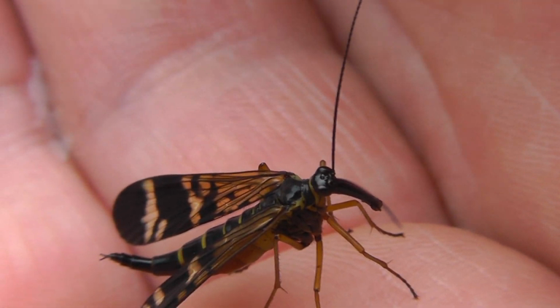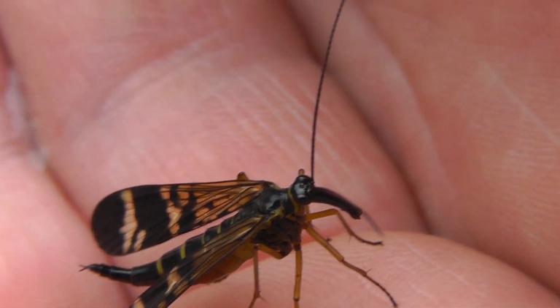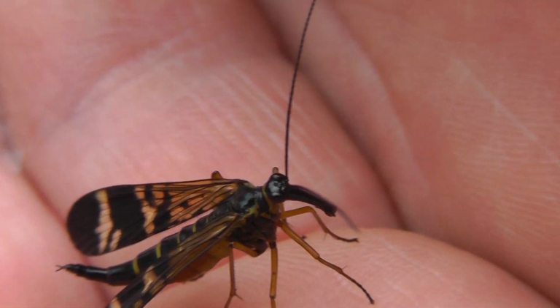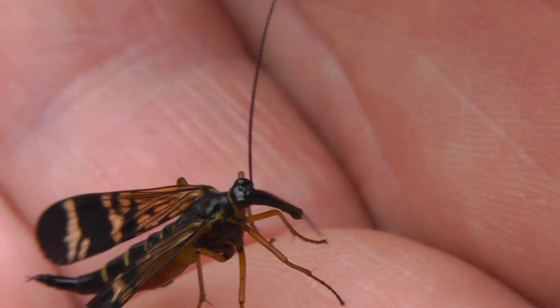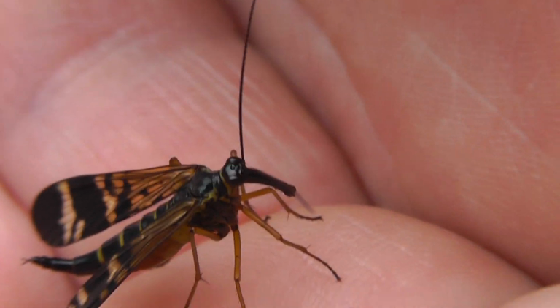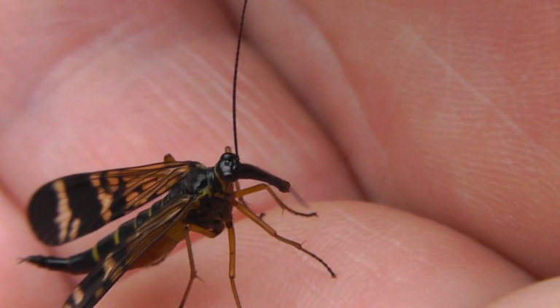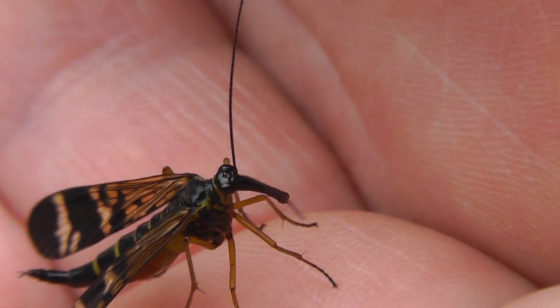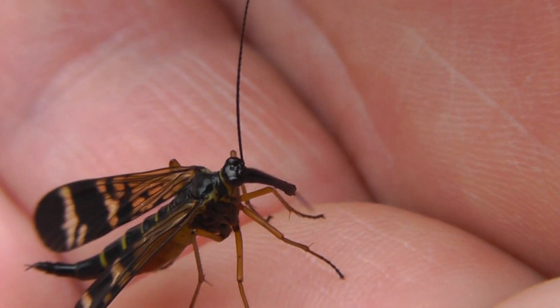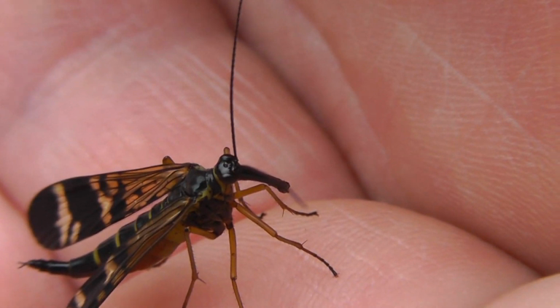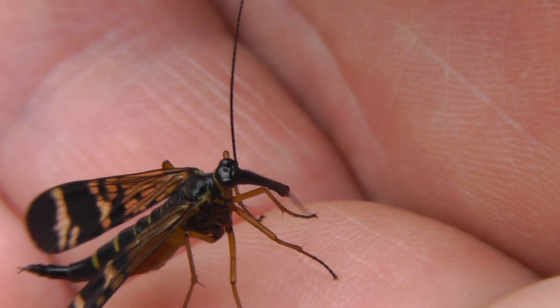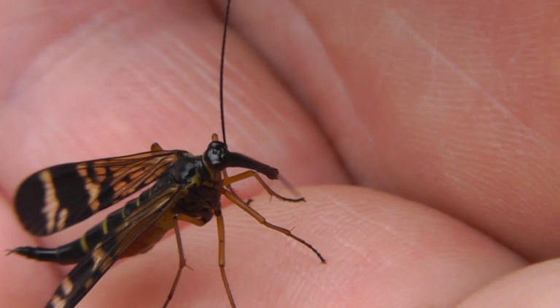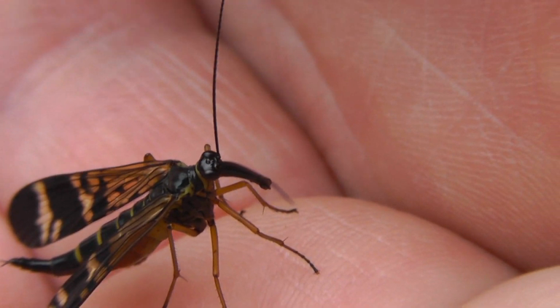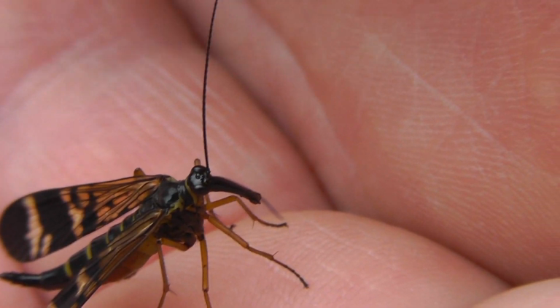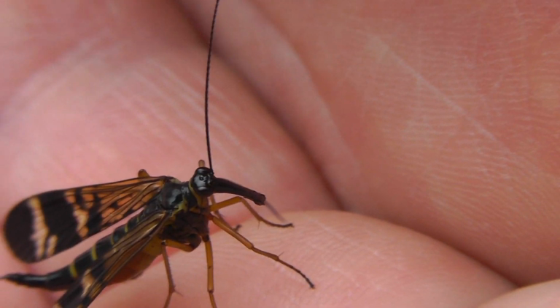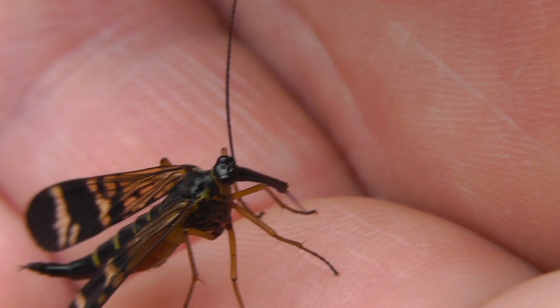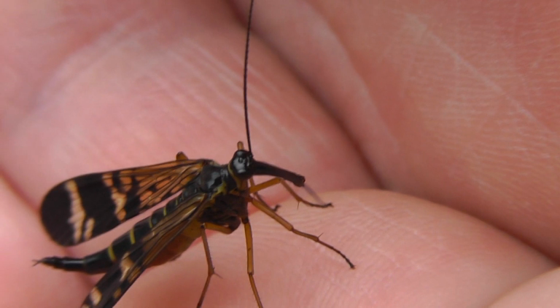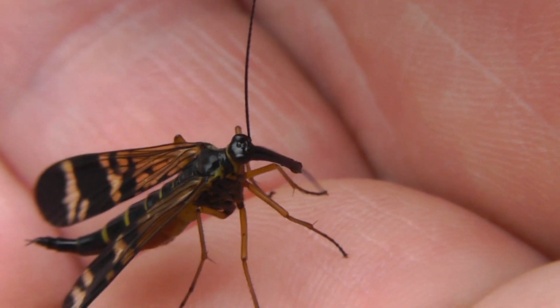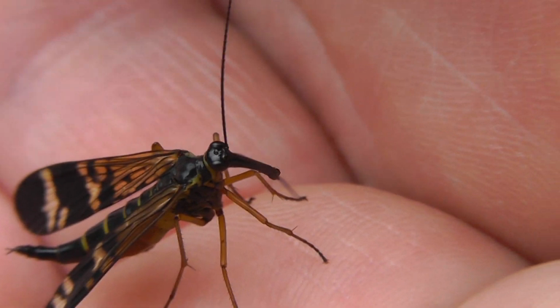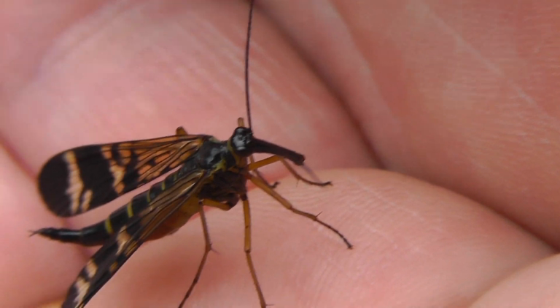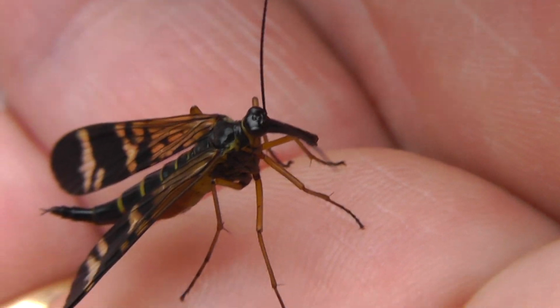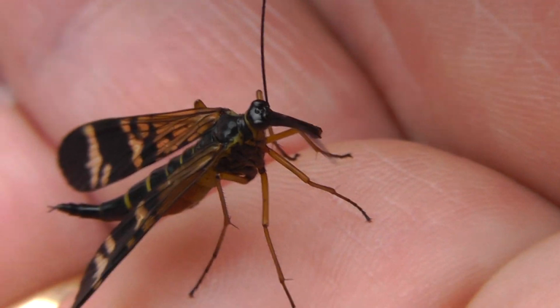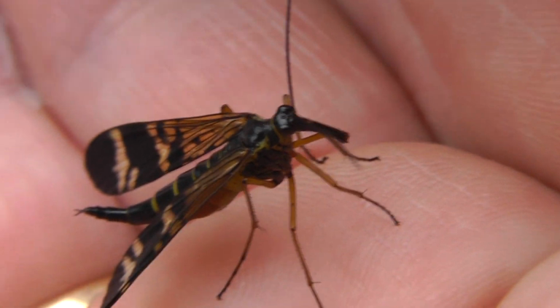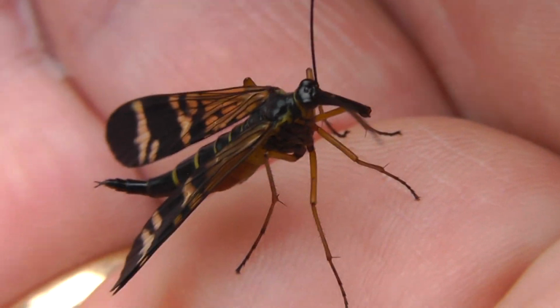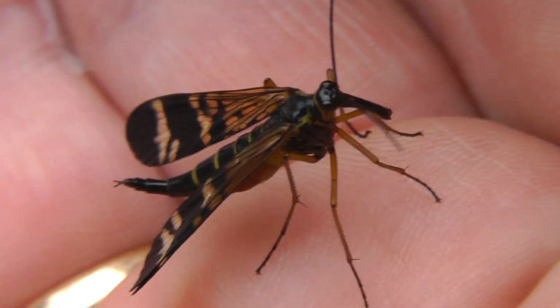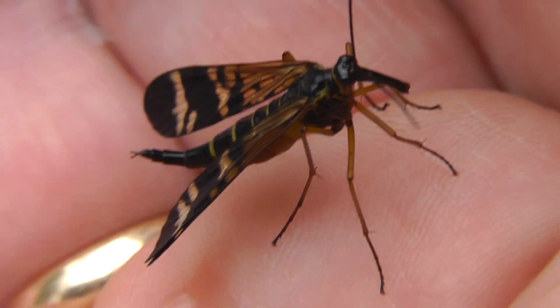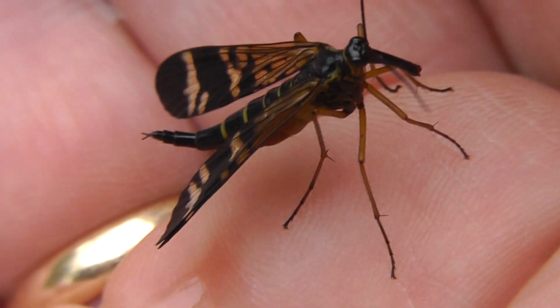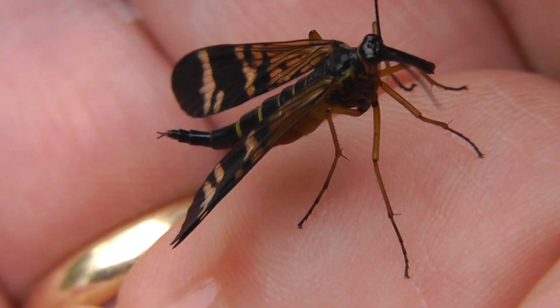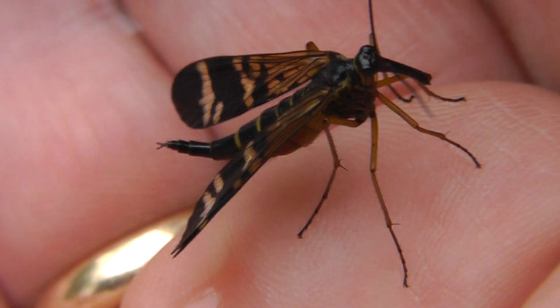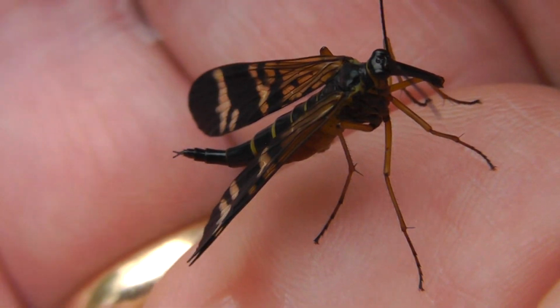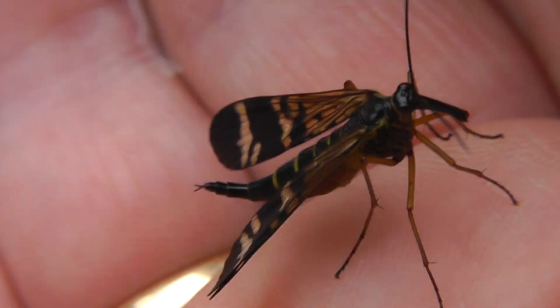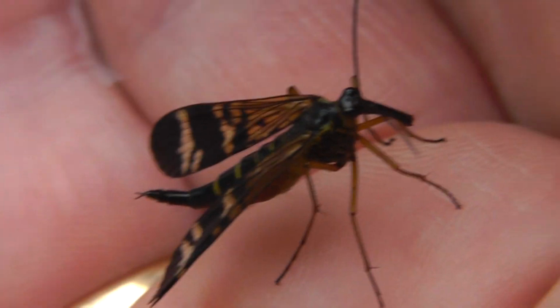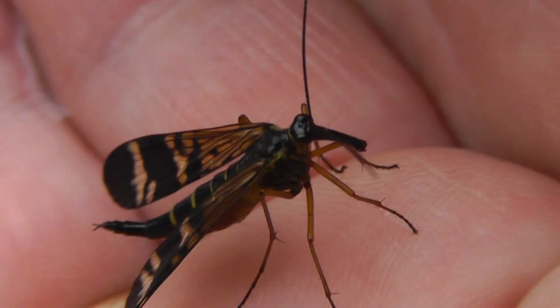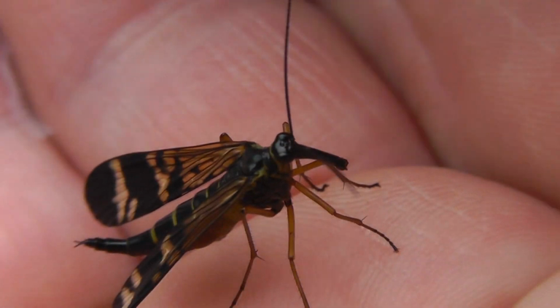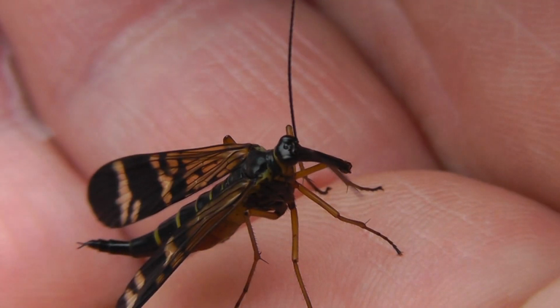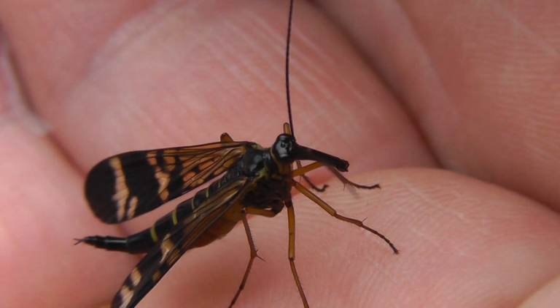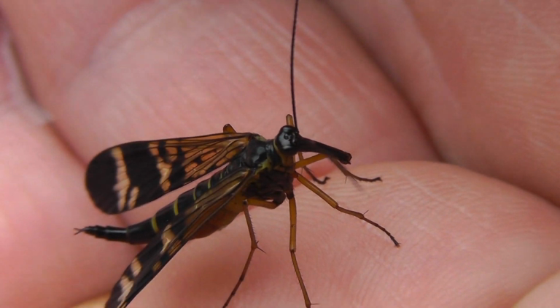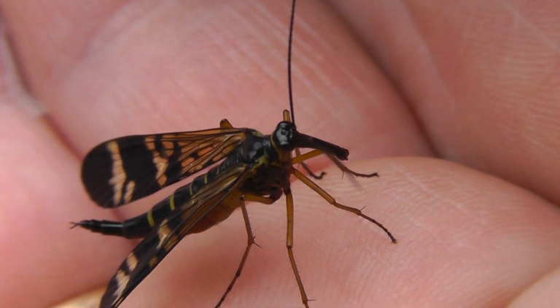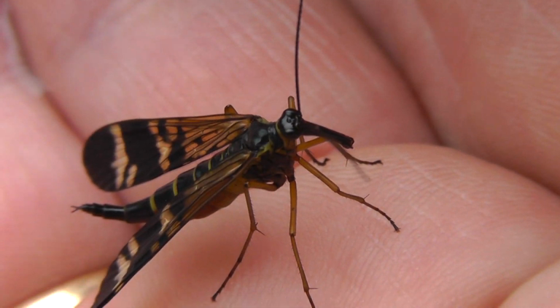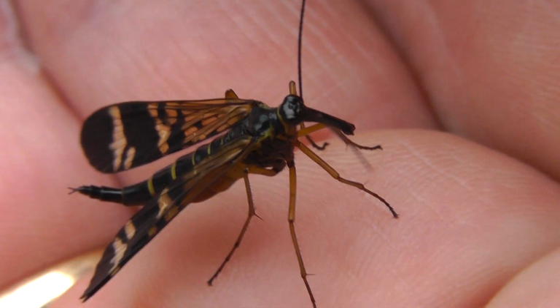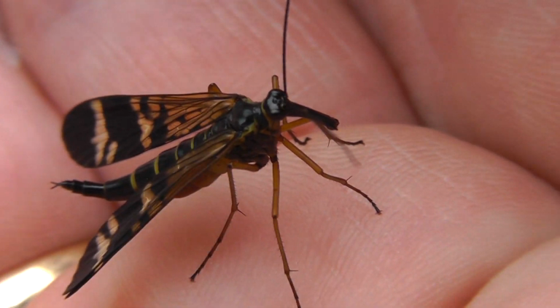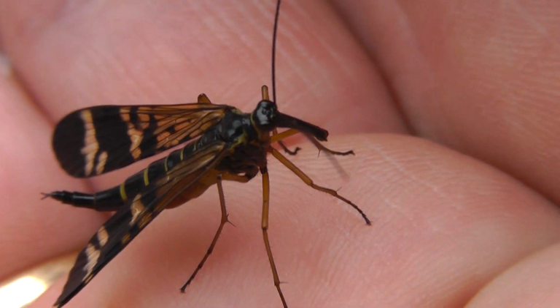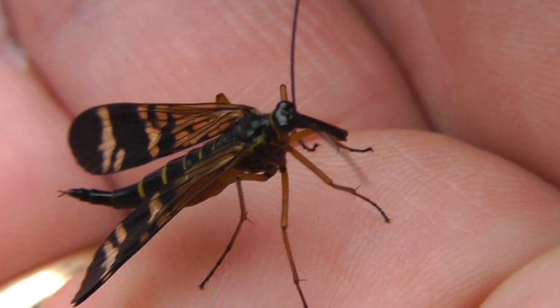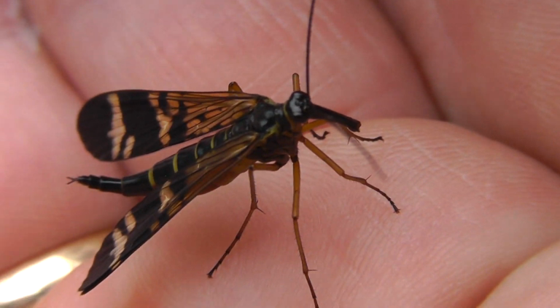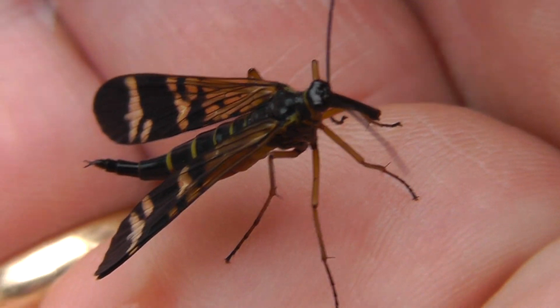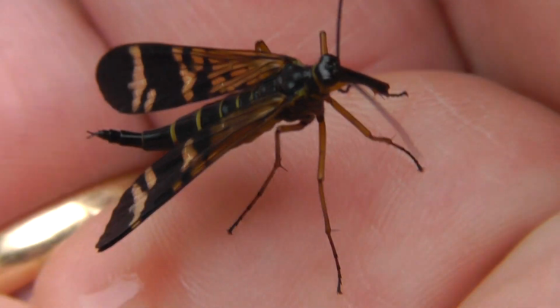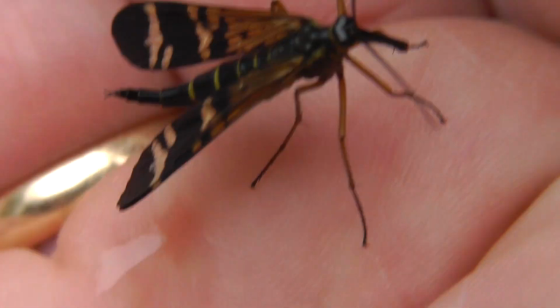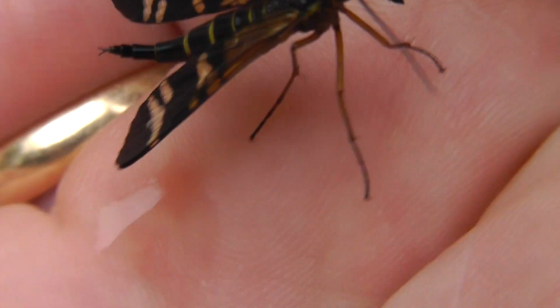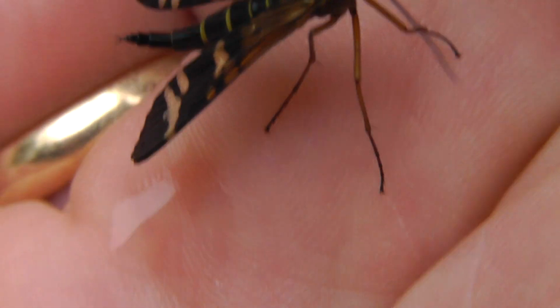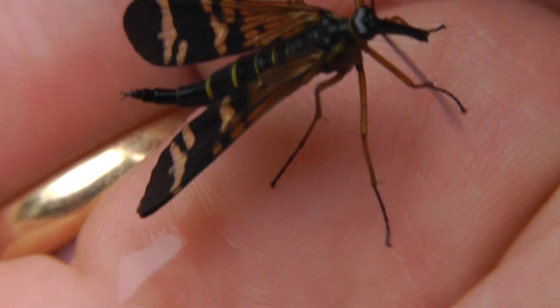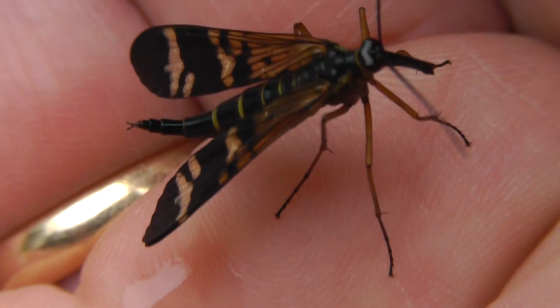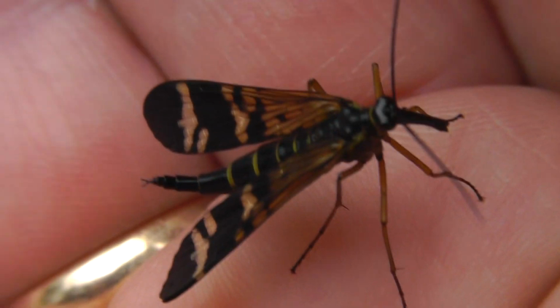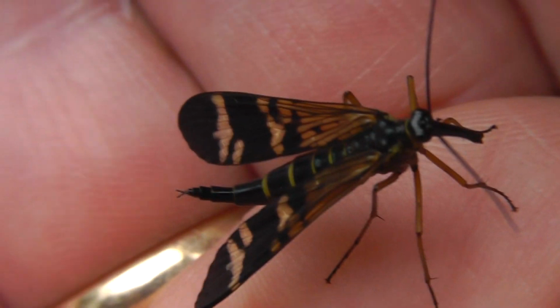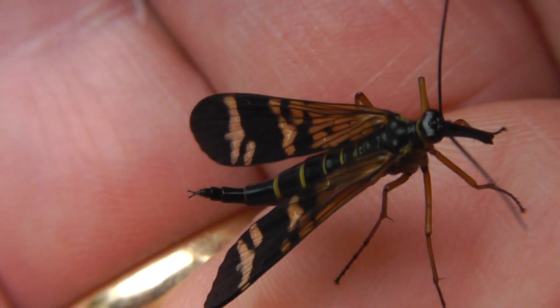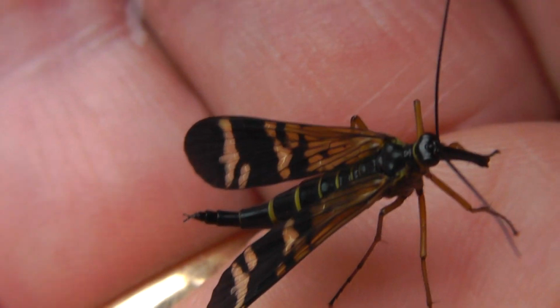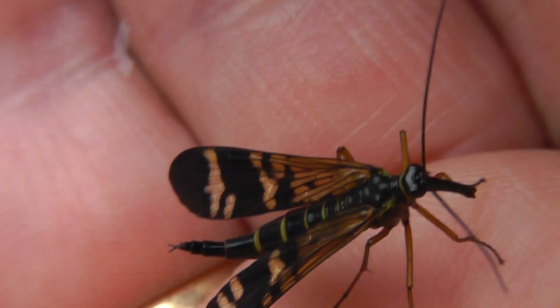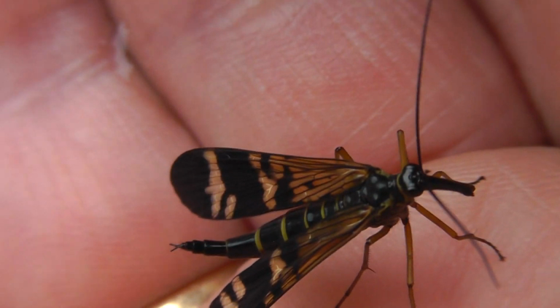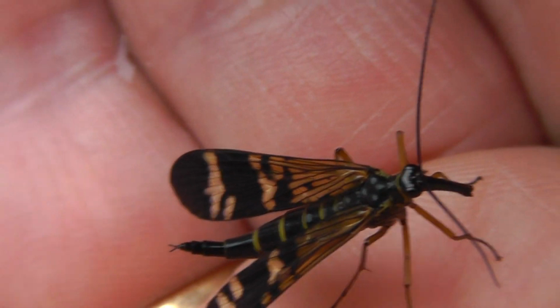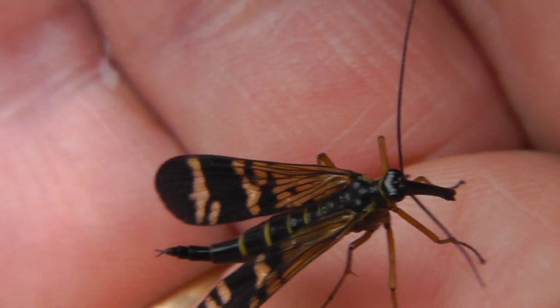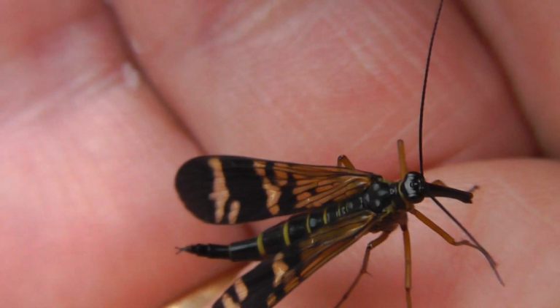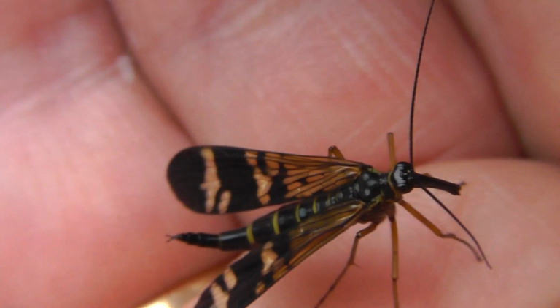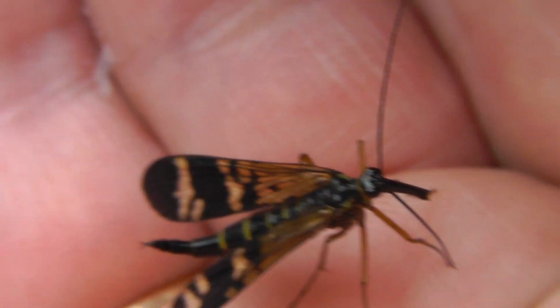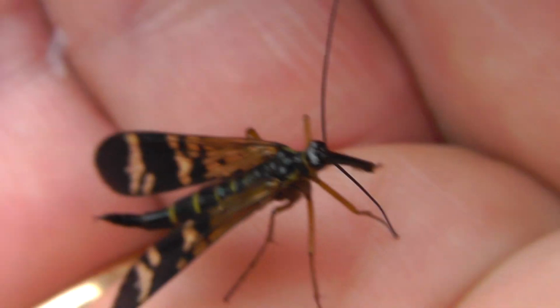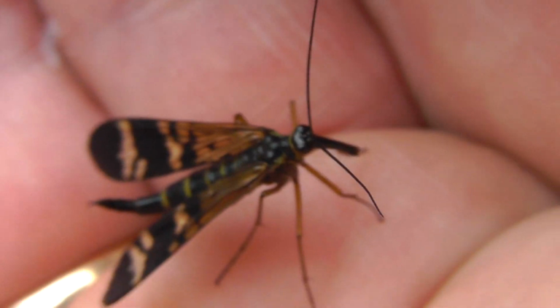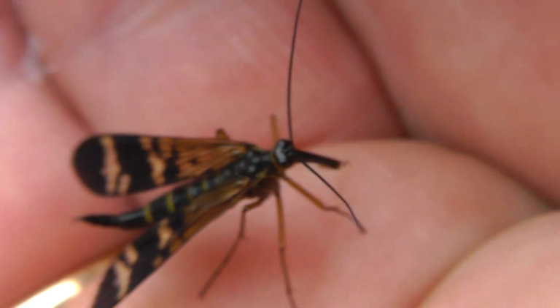The animal eats ants — an anteater. It looks like an anteater. Maybe it's called an anteater bug.